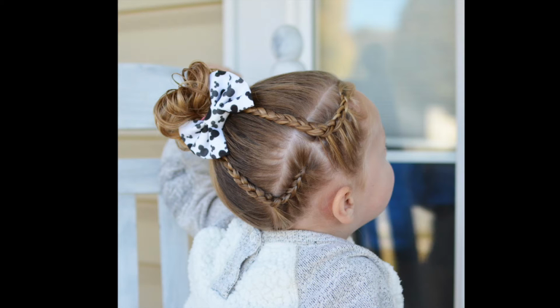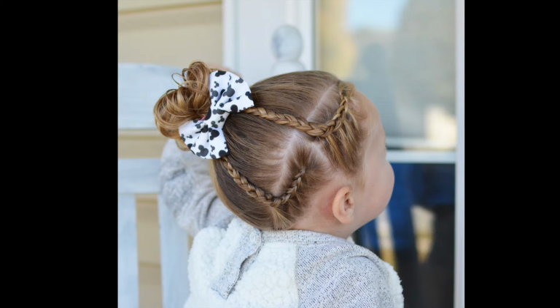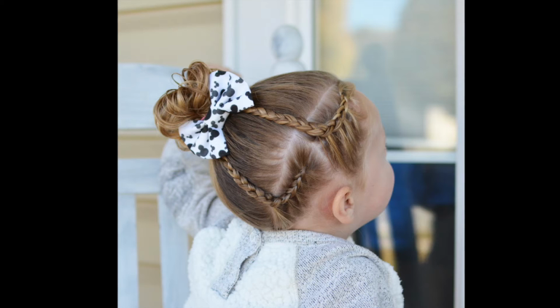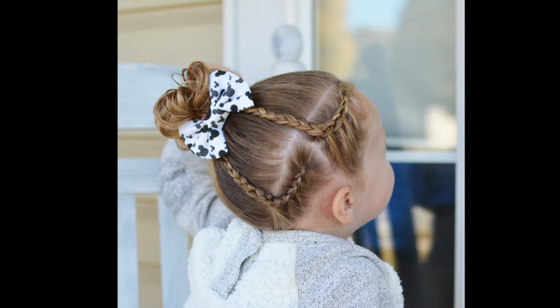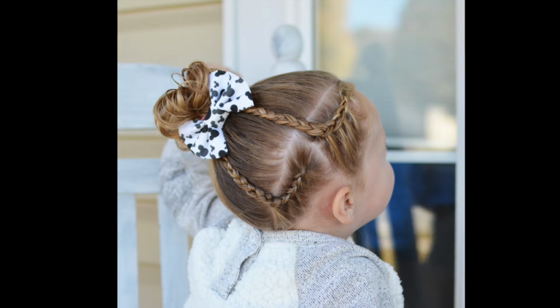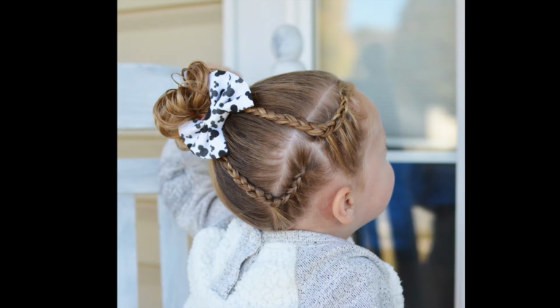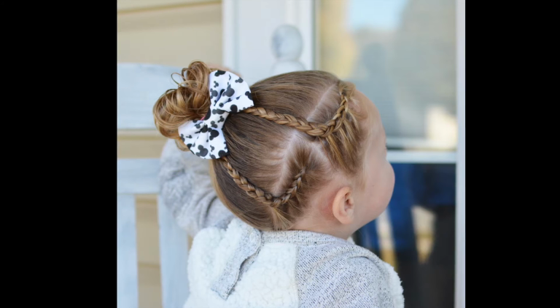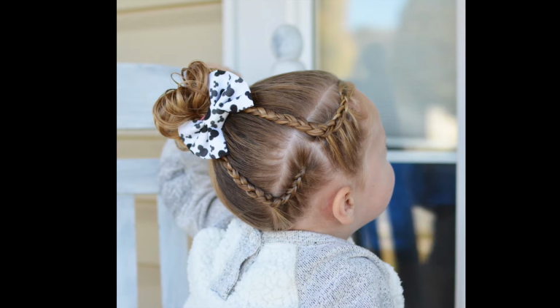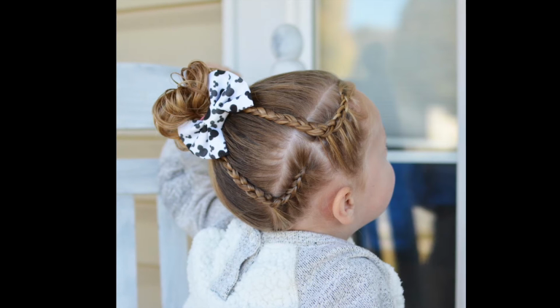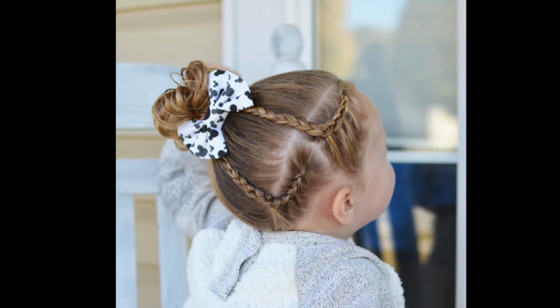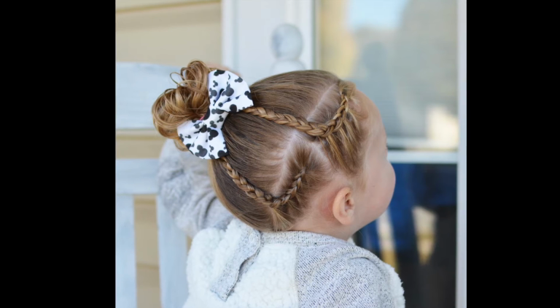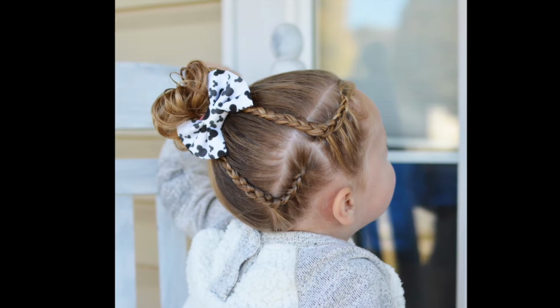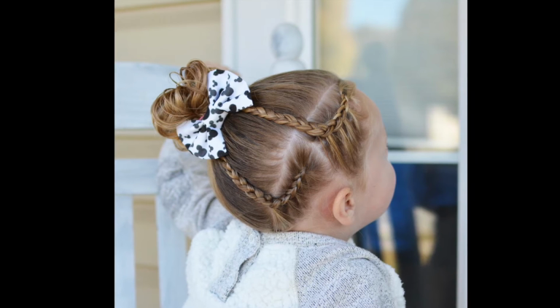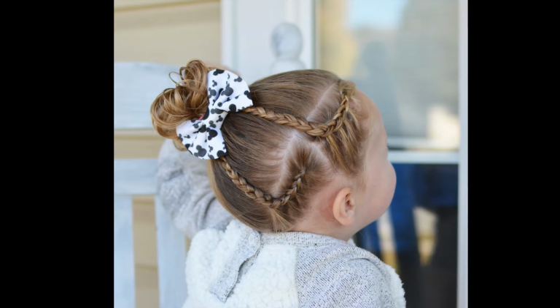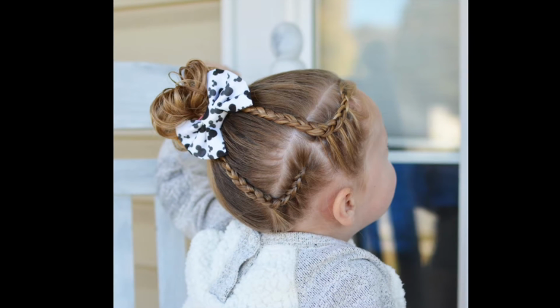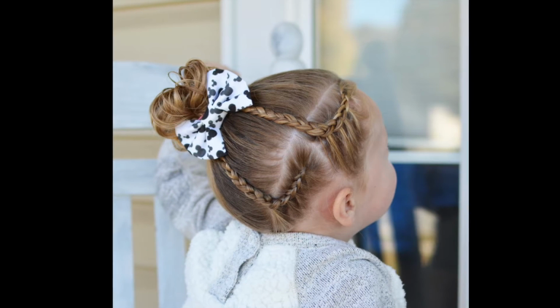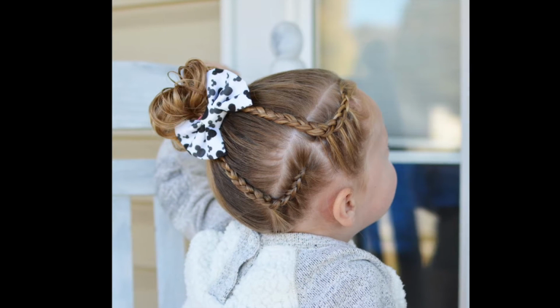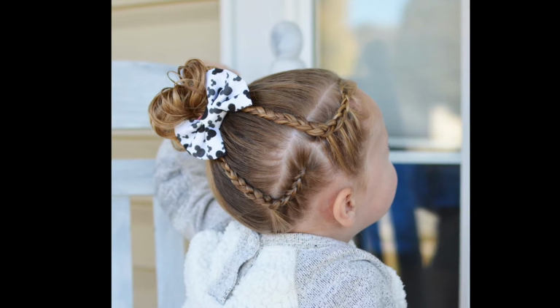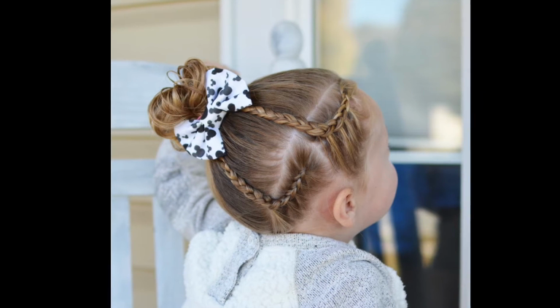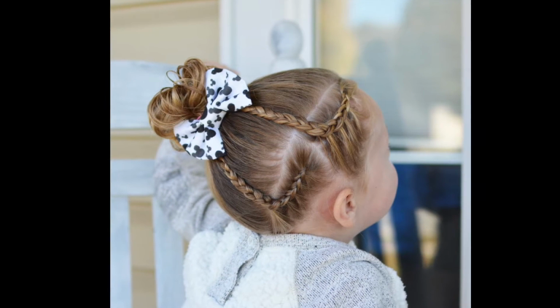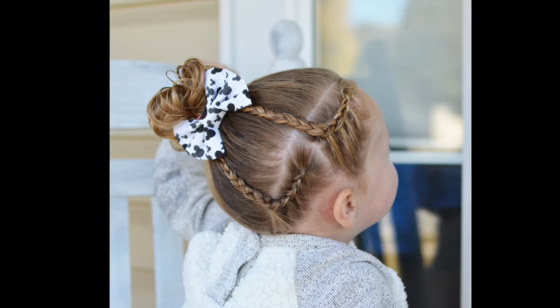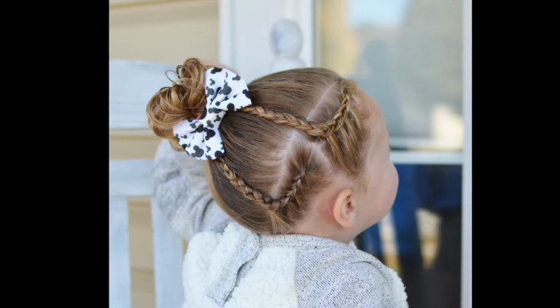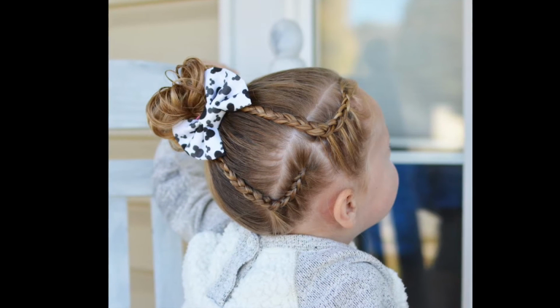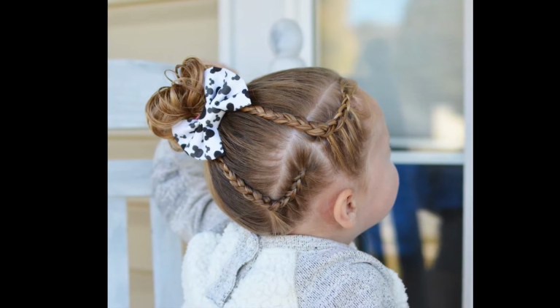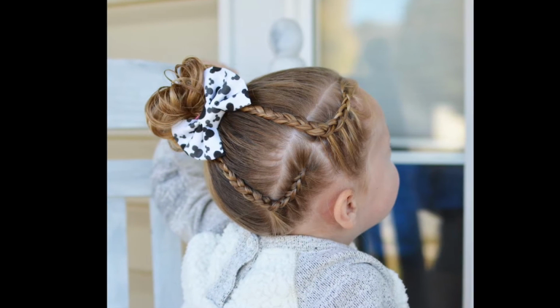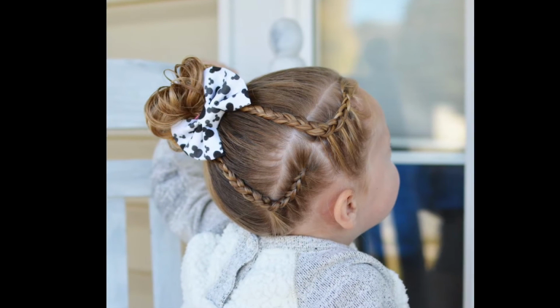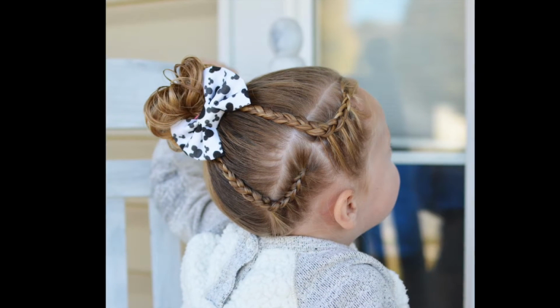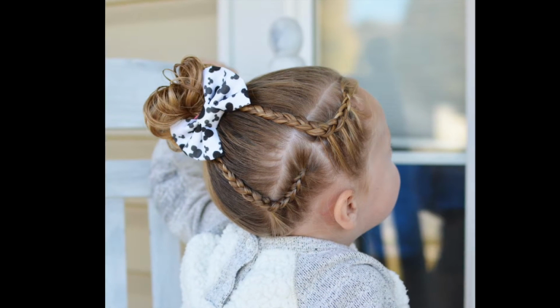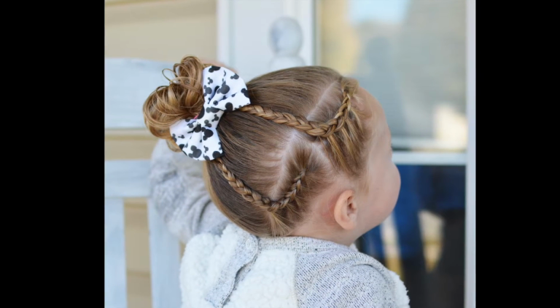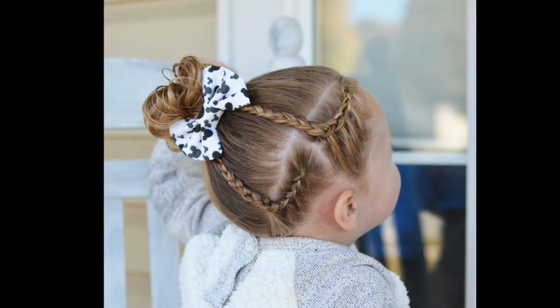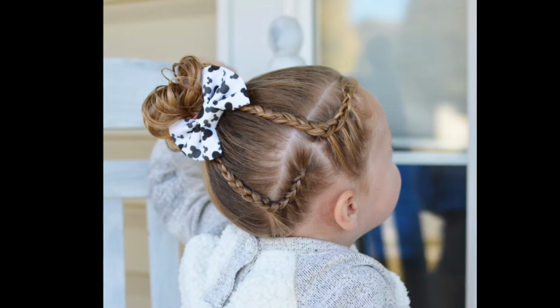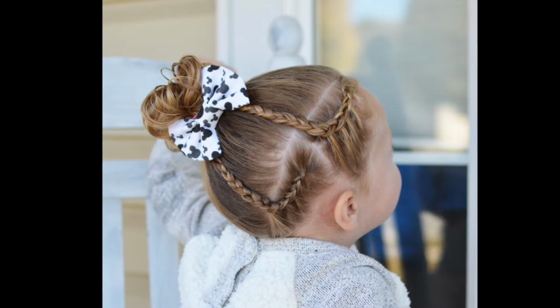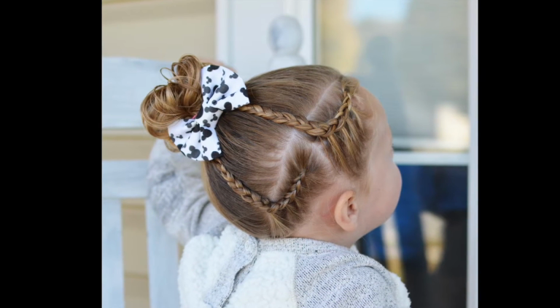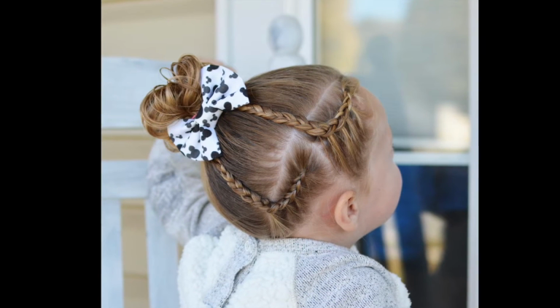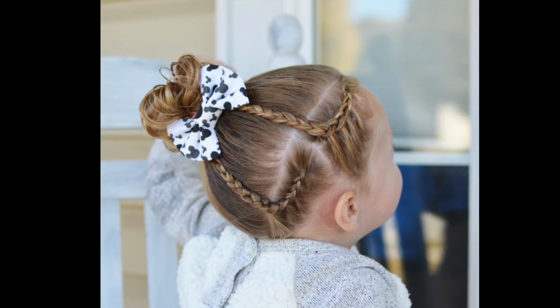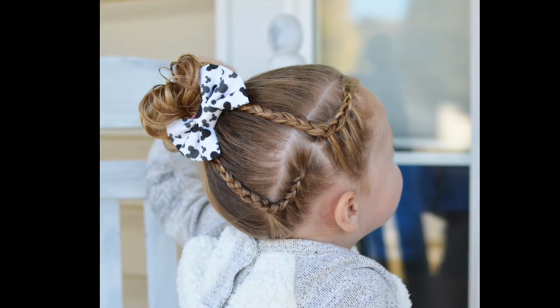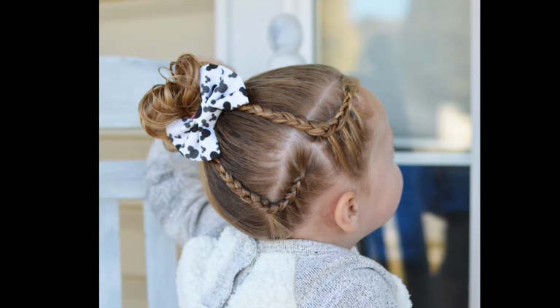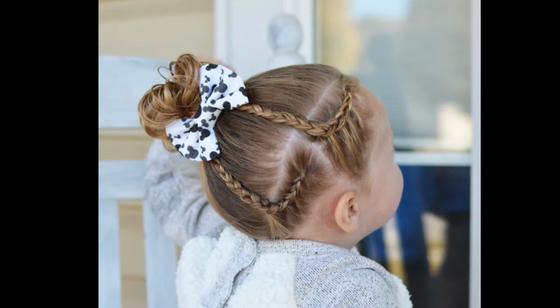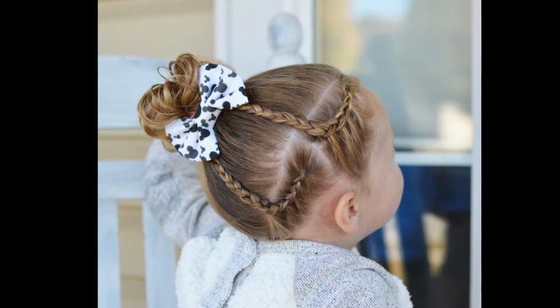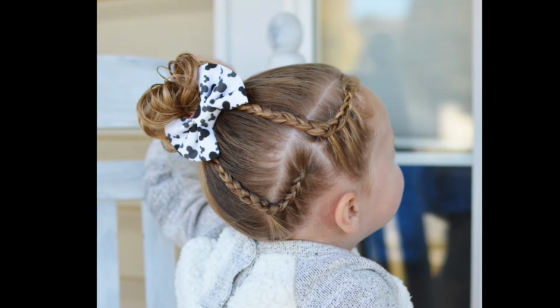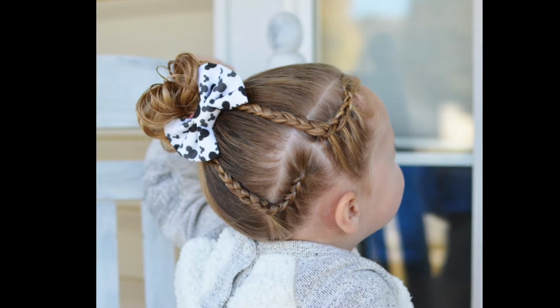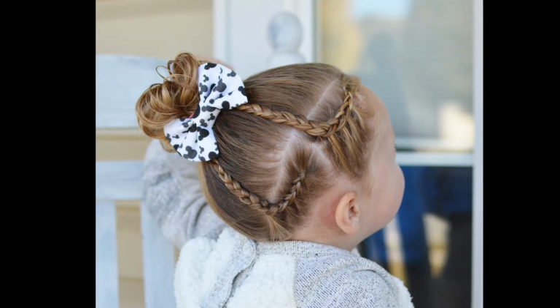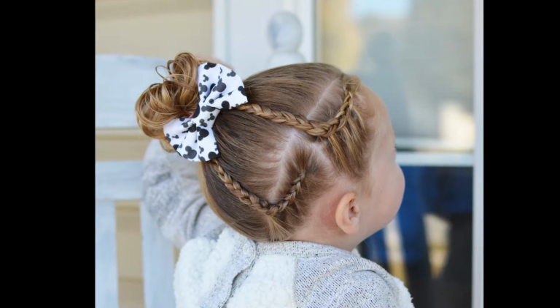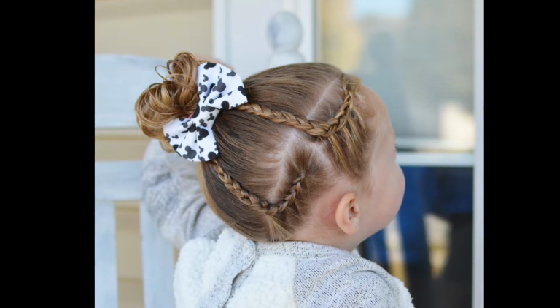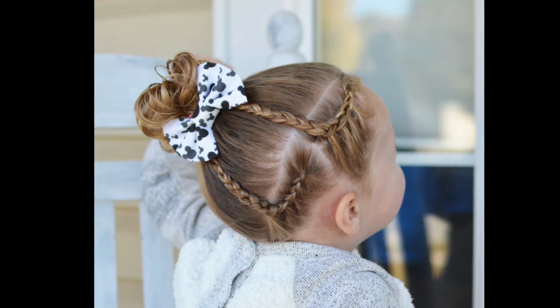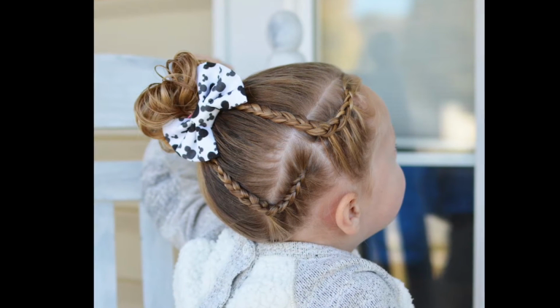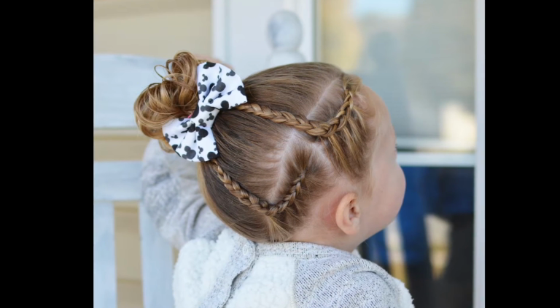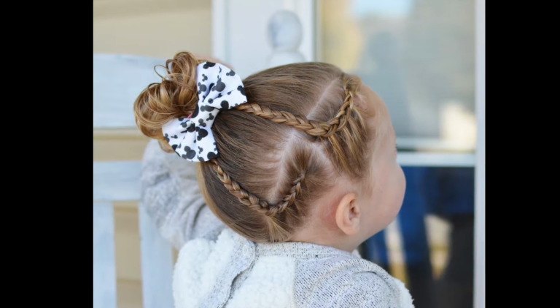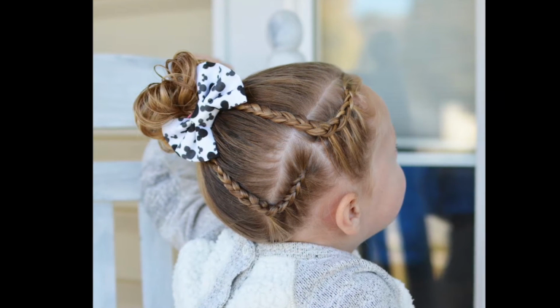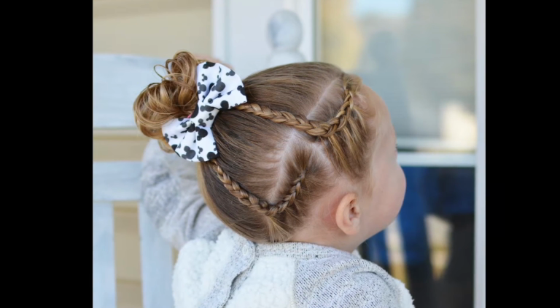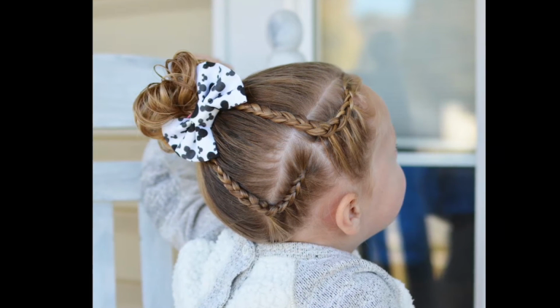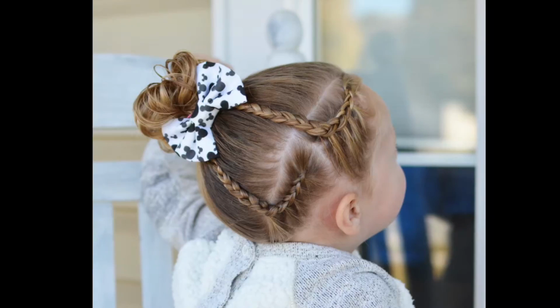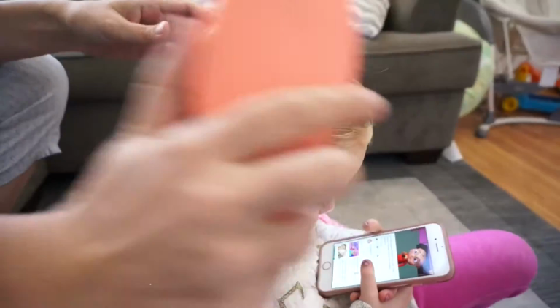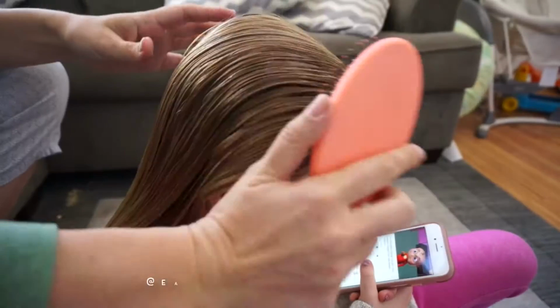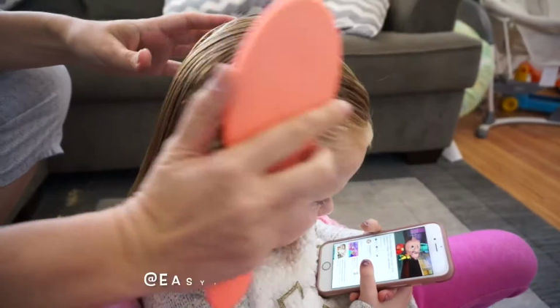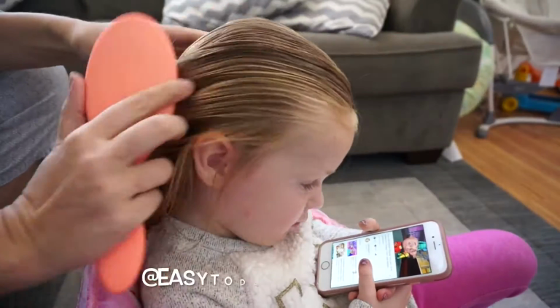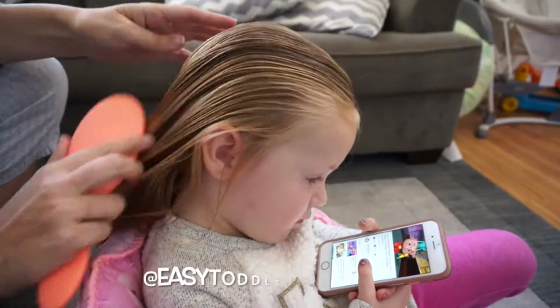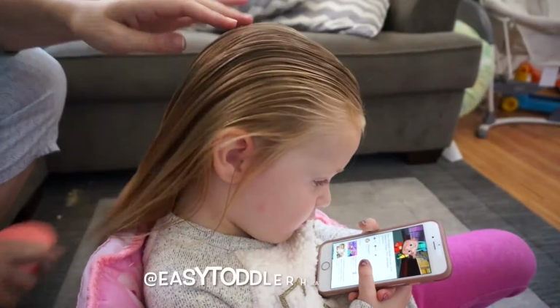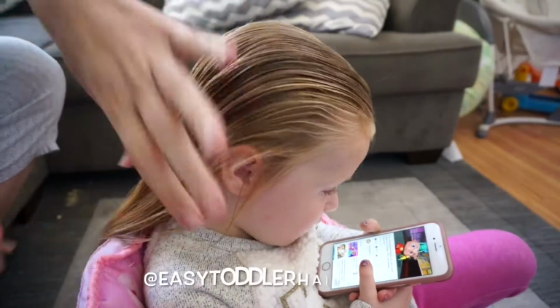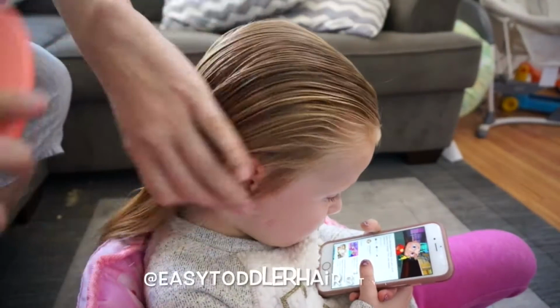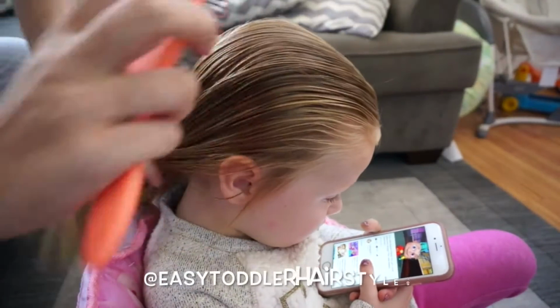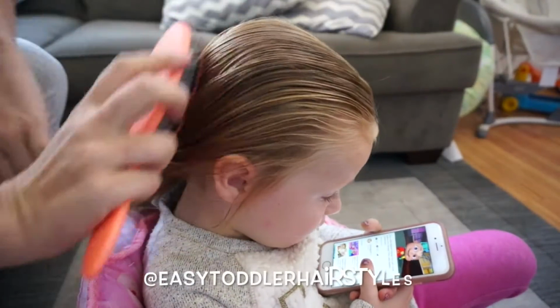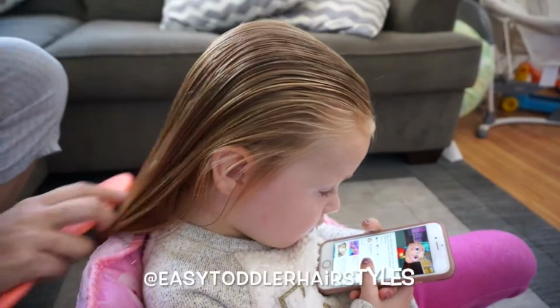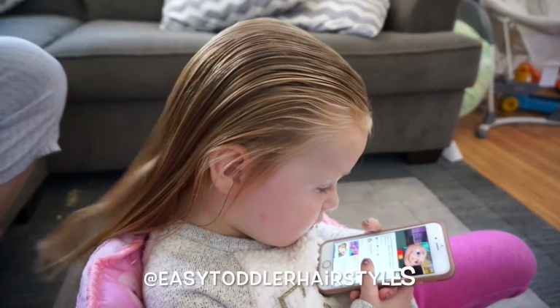This tutorial is going to show you how to do two side Dutch braids up into a left side messy bun.